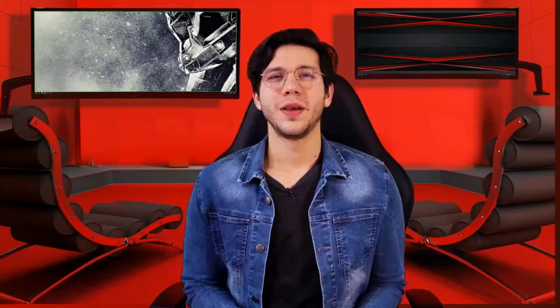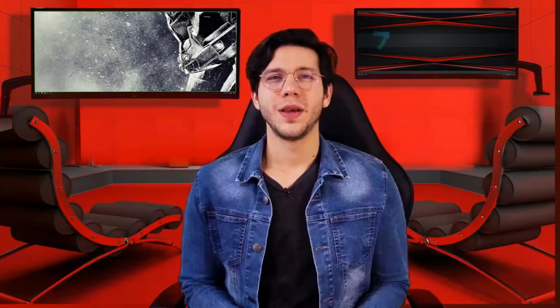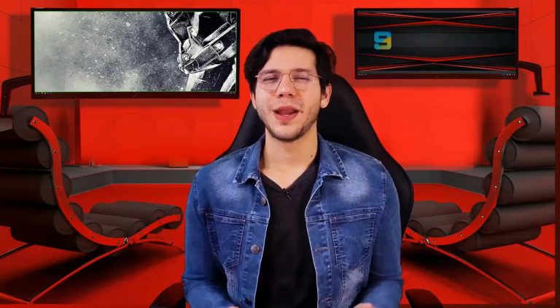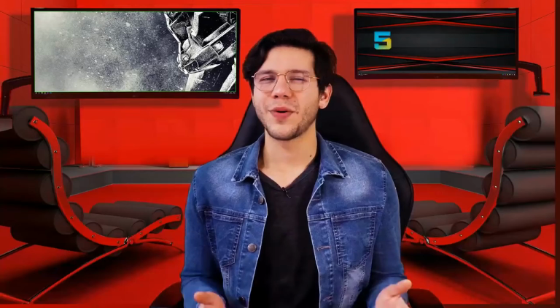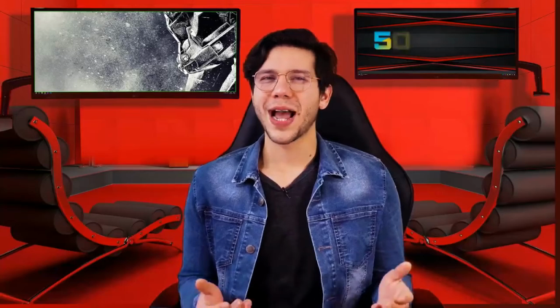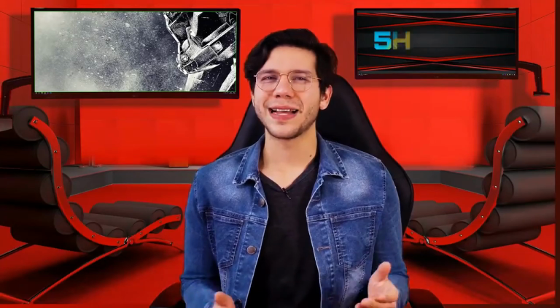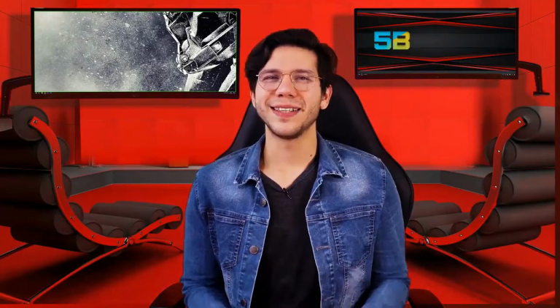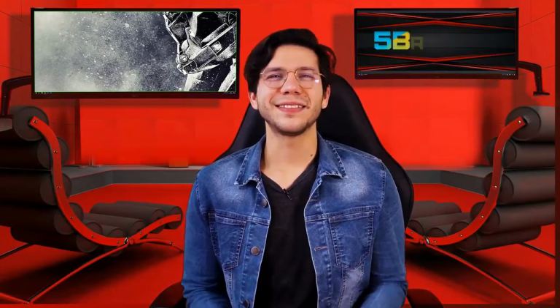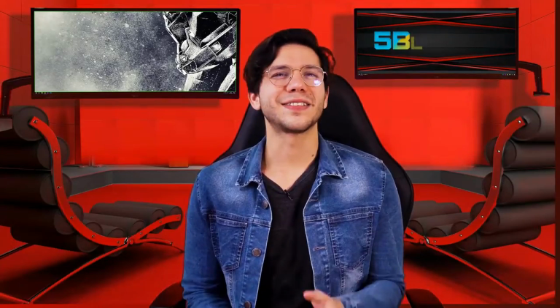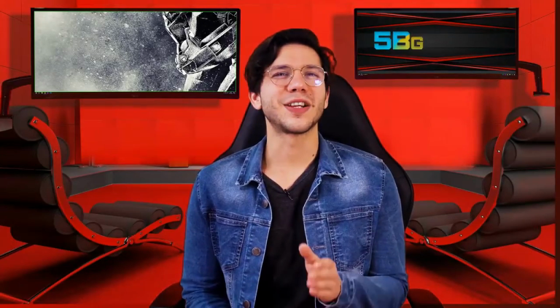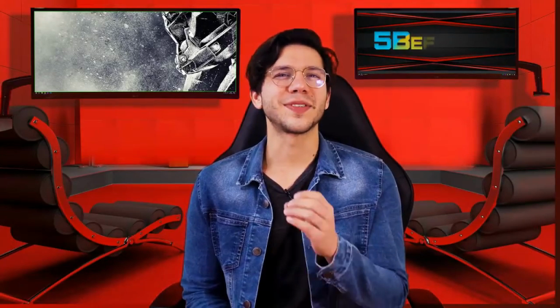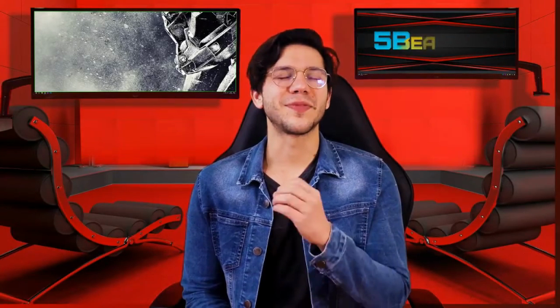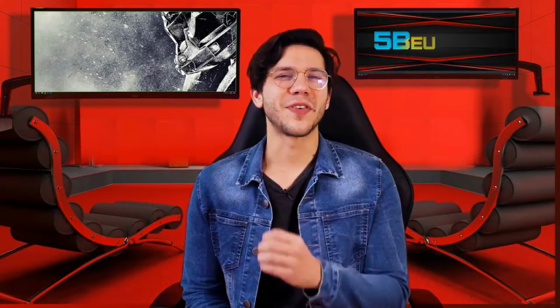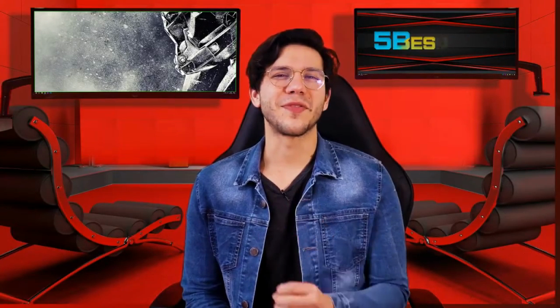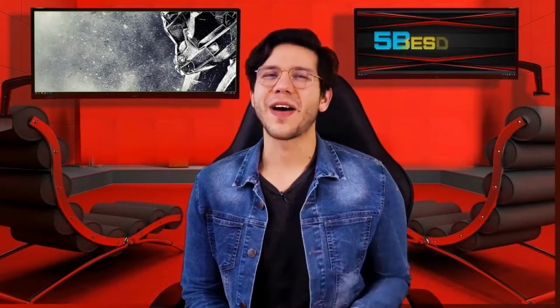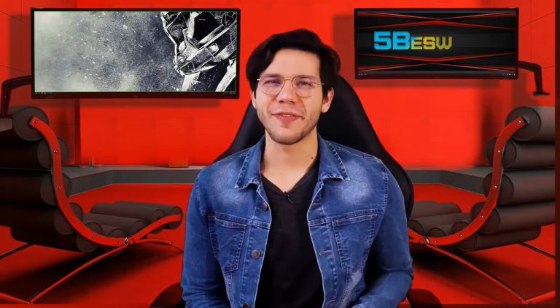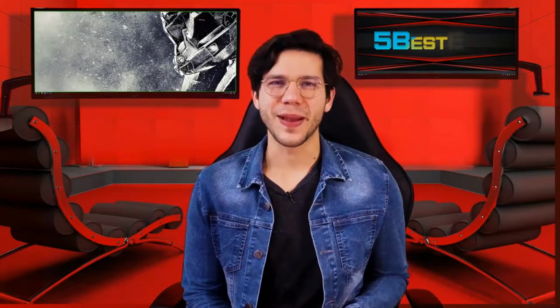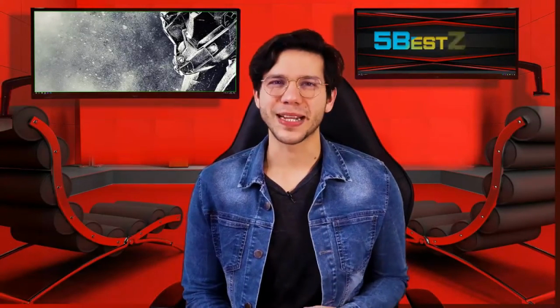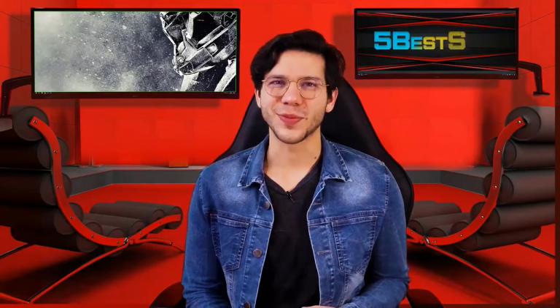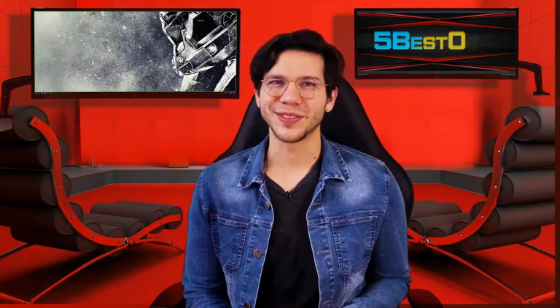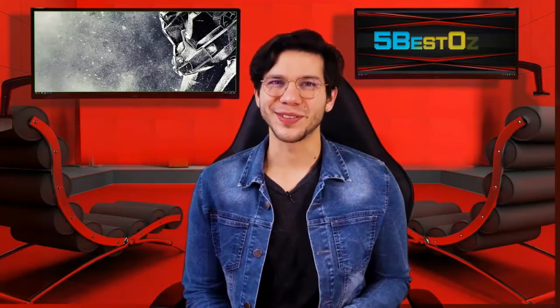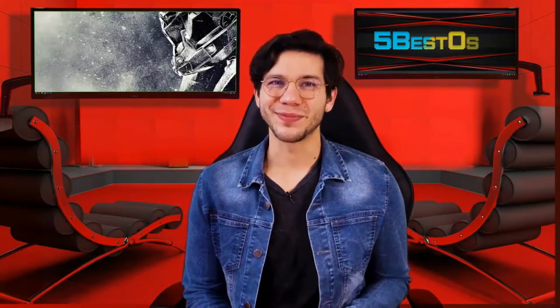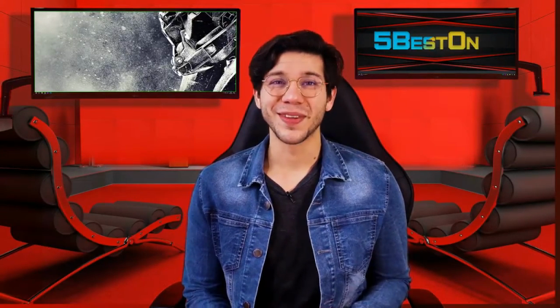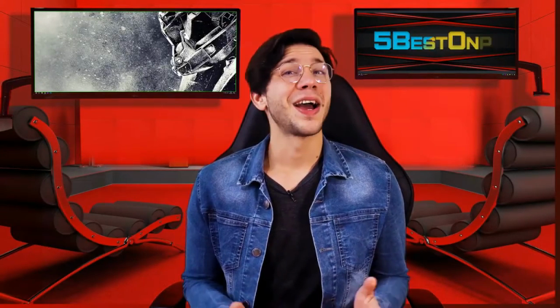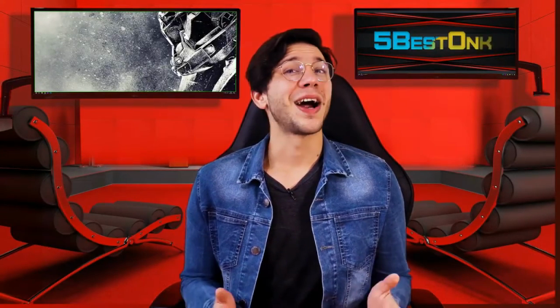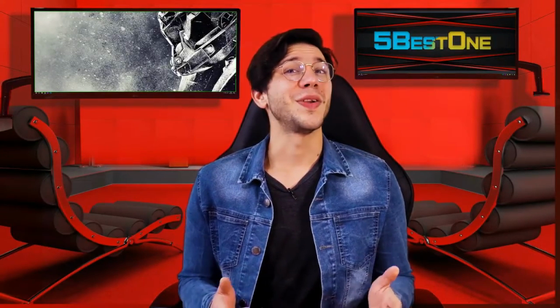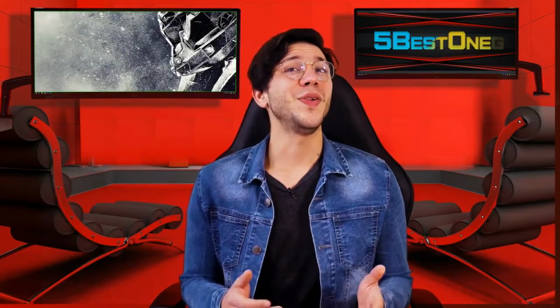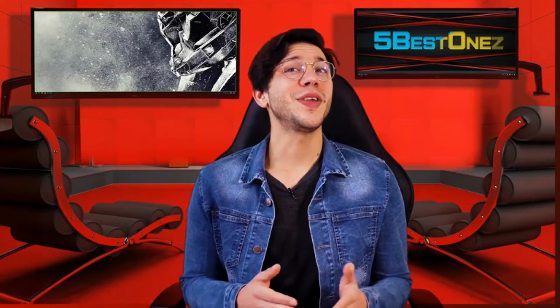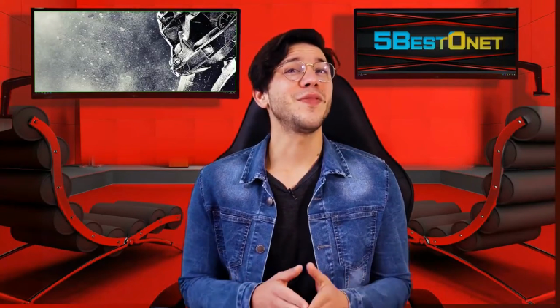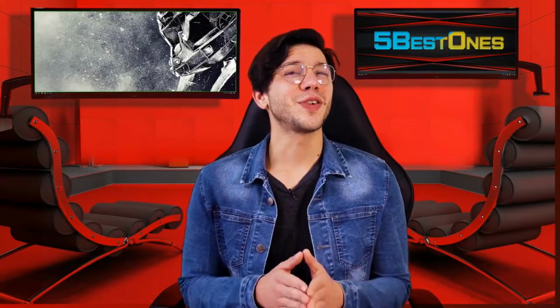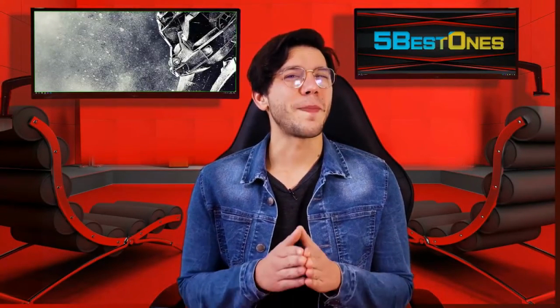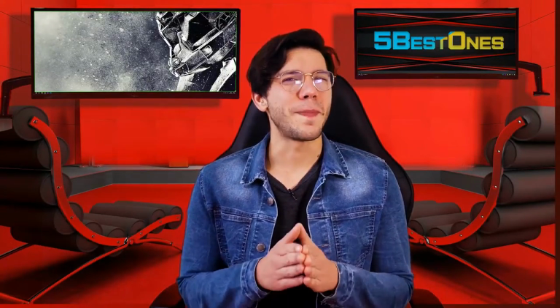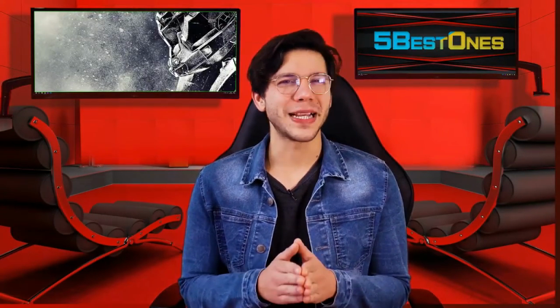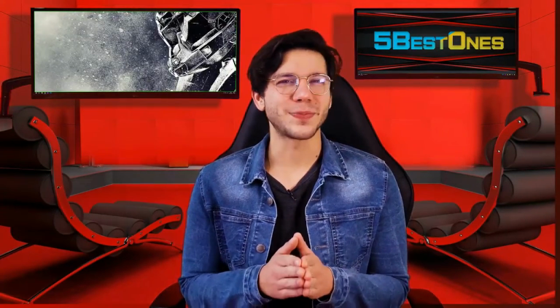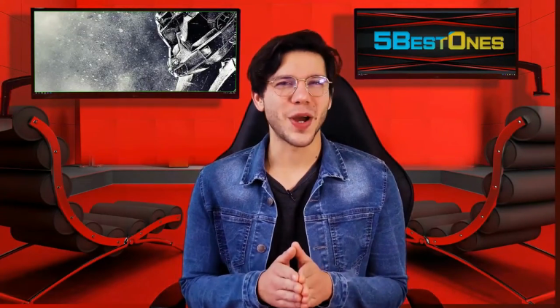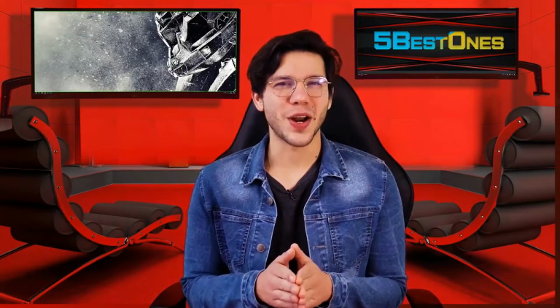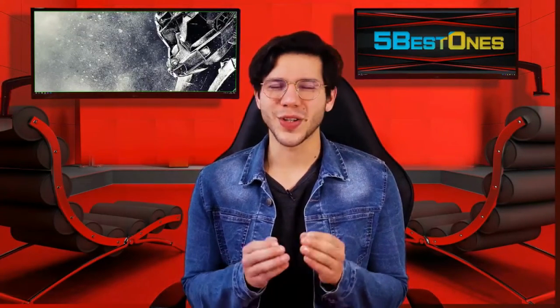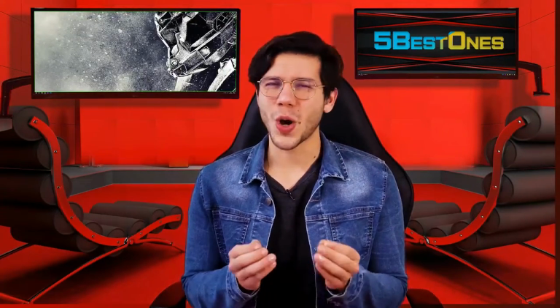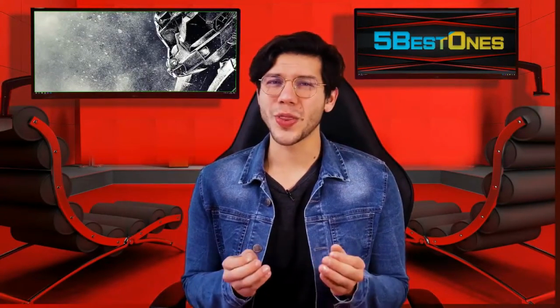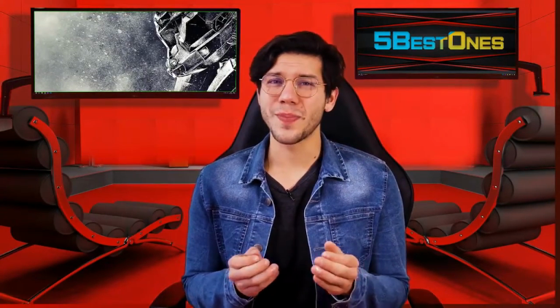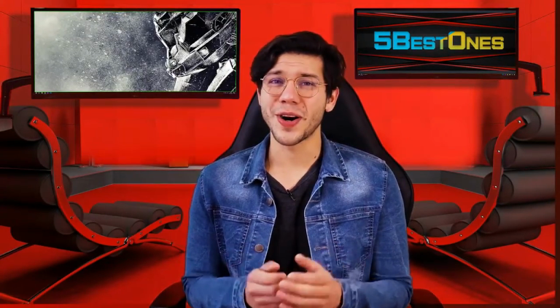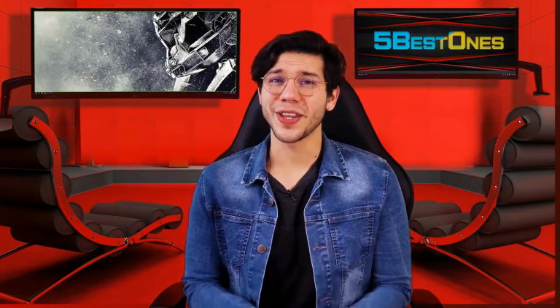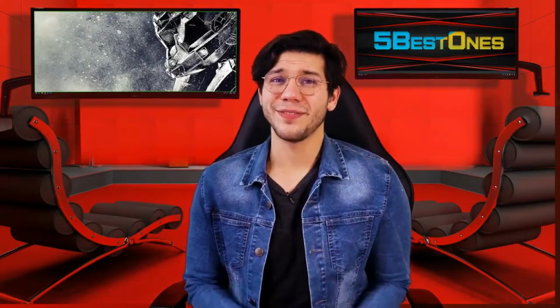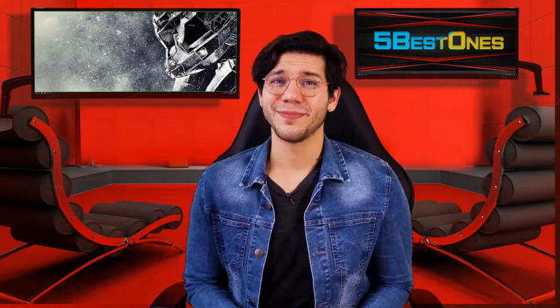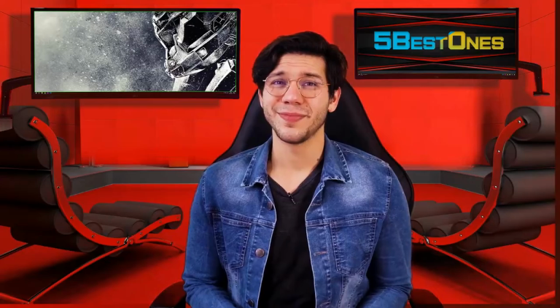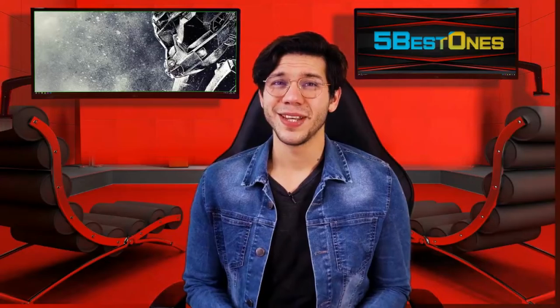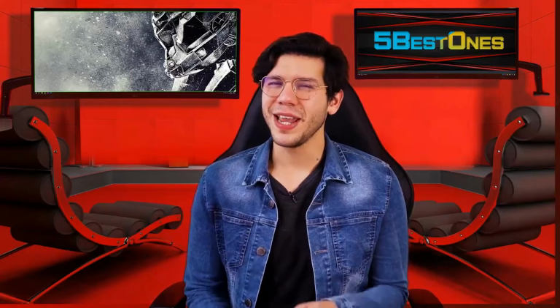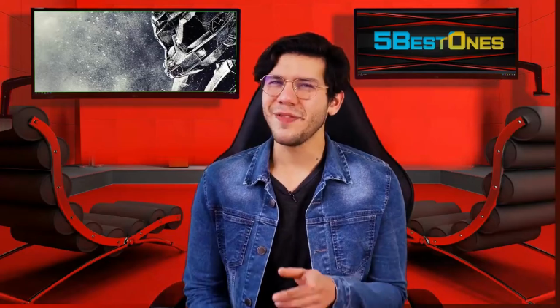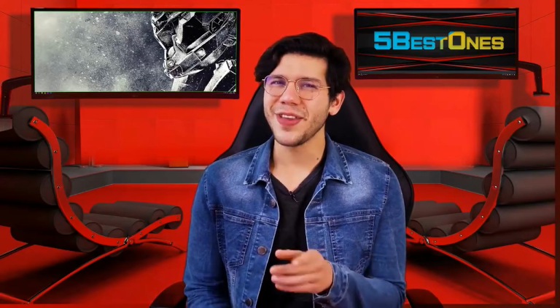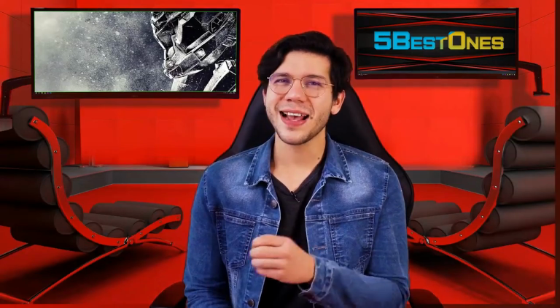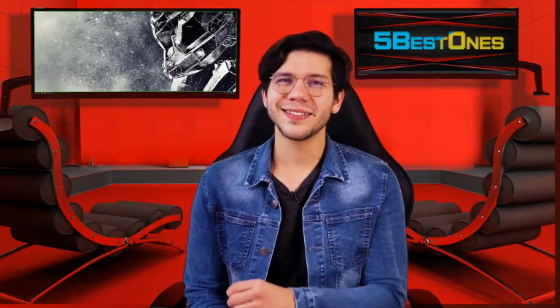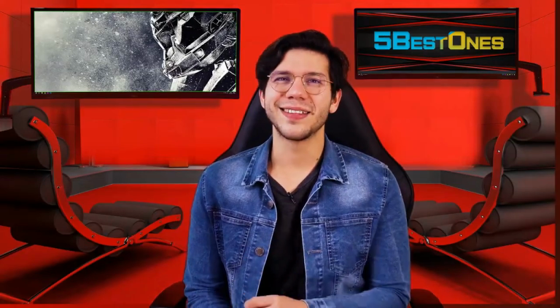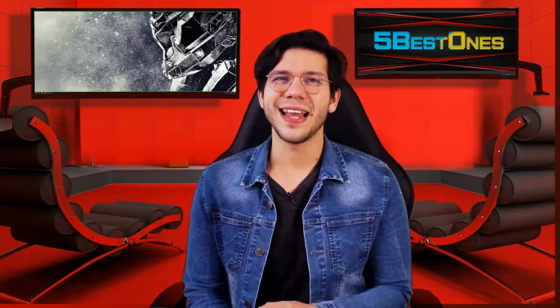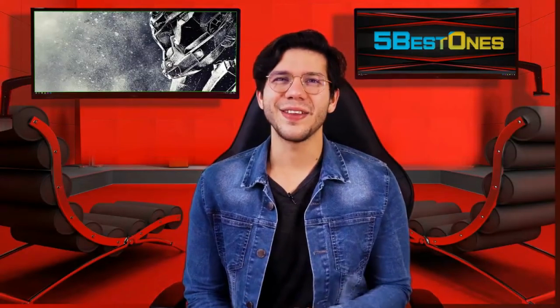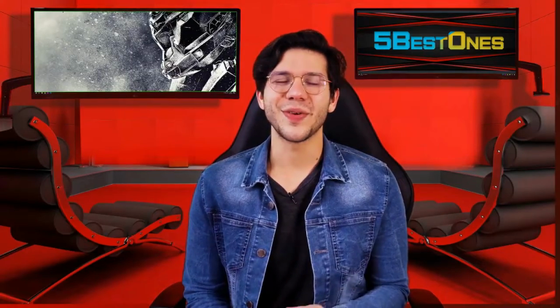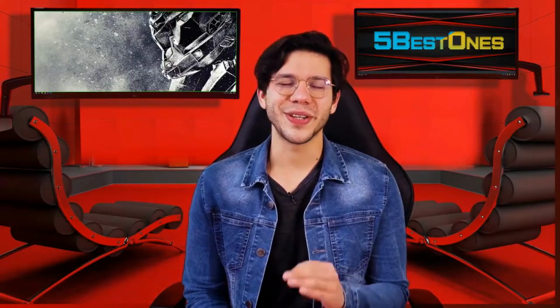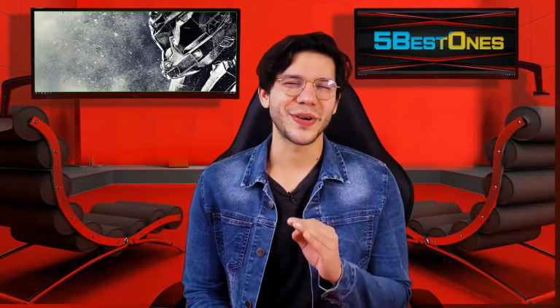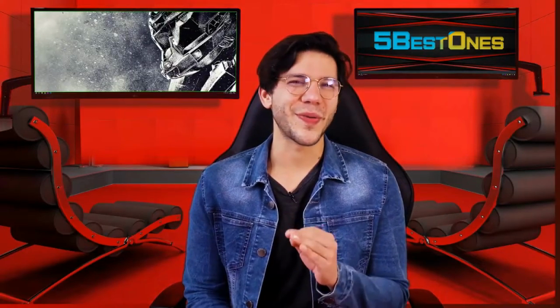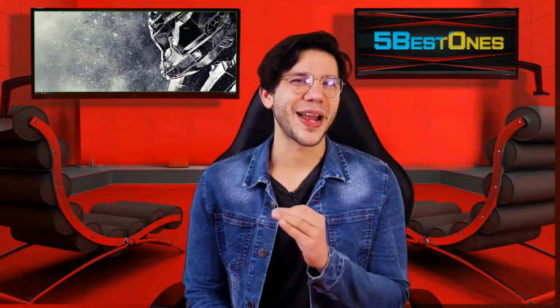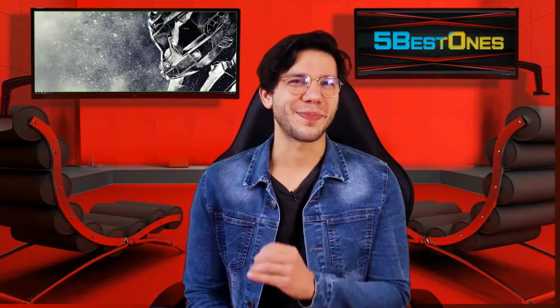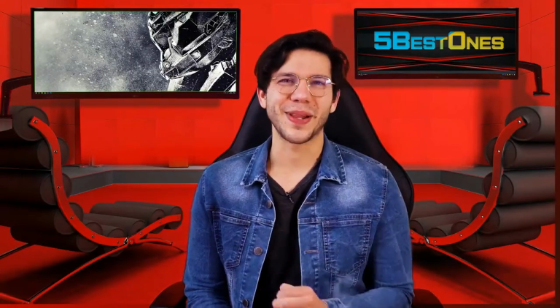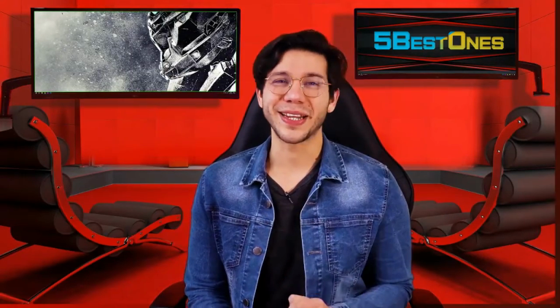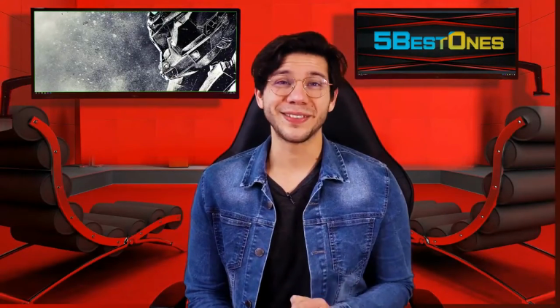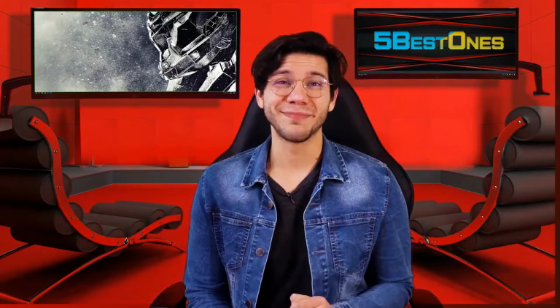Hello guys, this is Thompson from 5 Best Ones. Are you looking for the best product on the market? If yes, then you're in the right place.